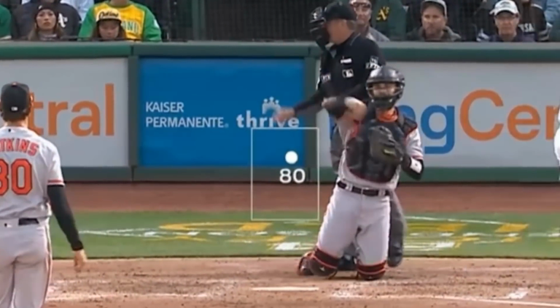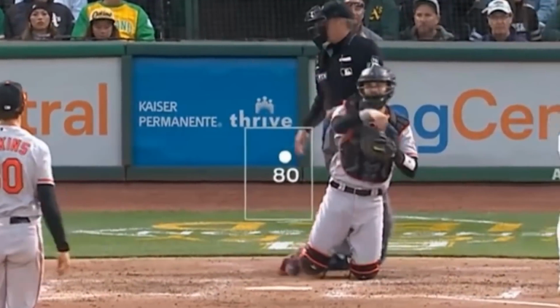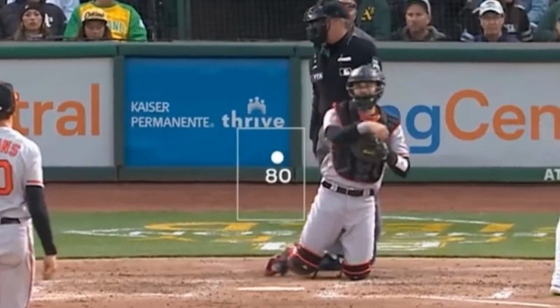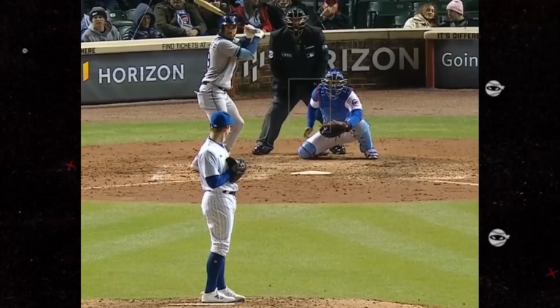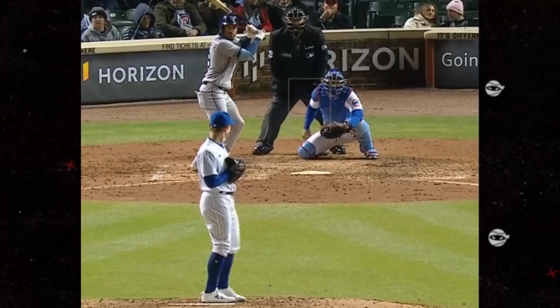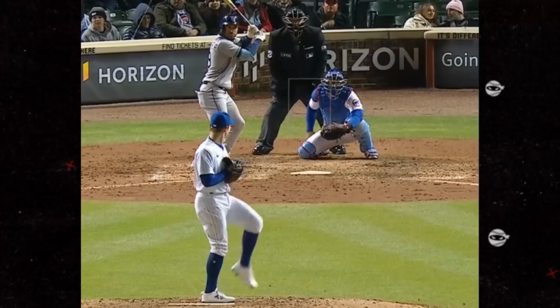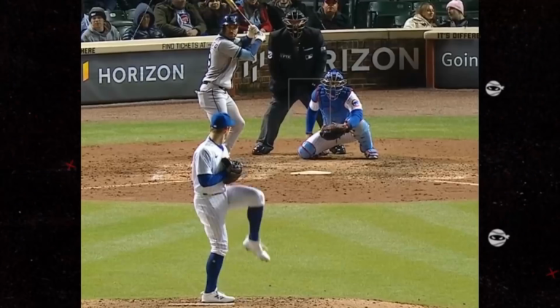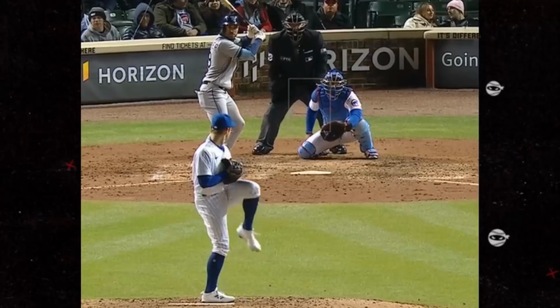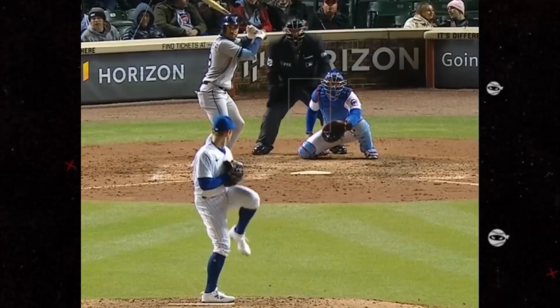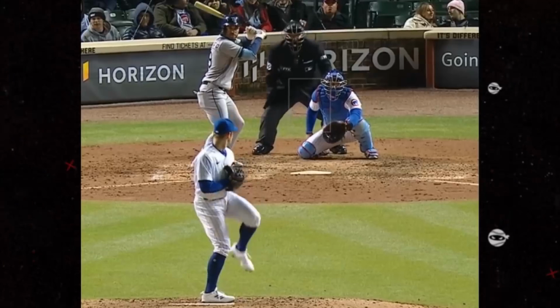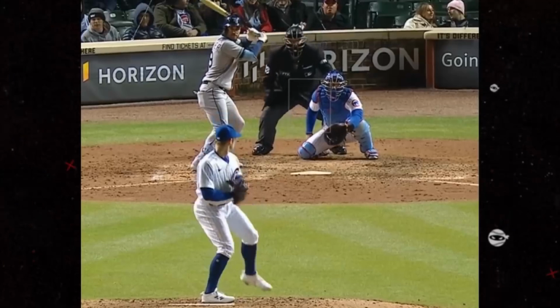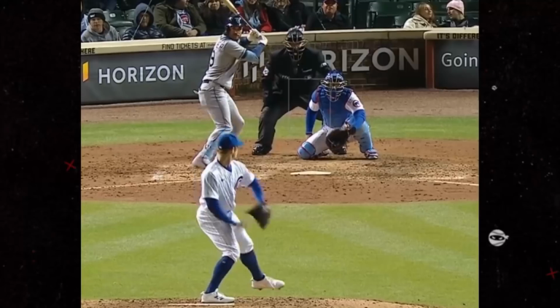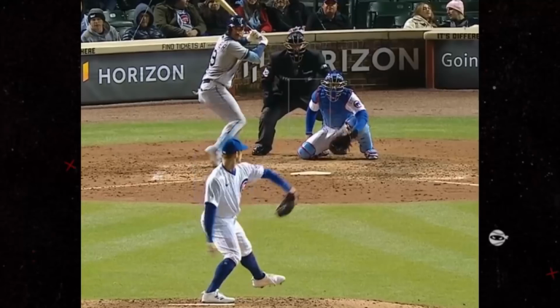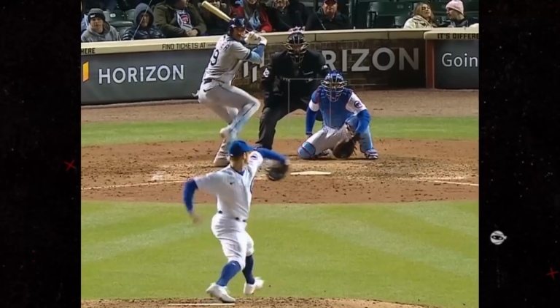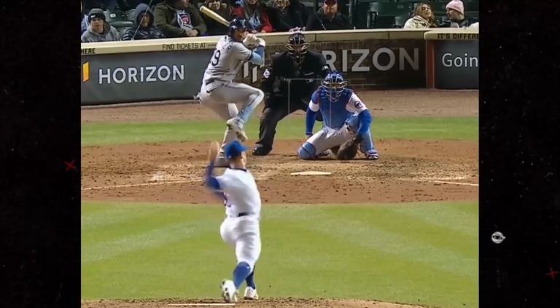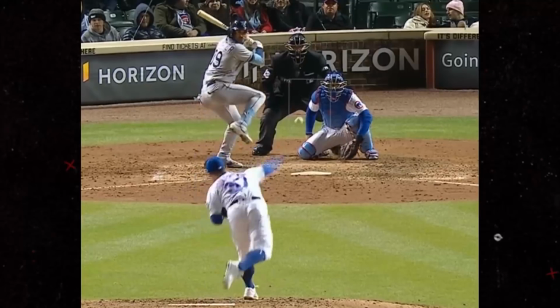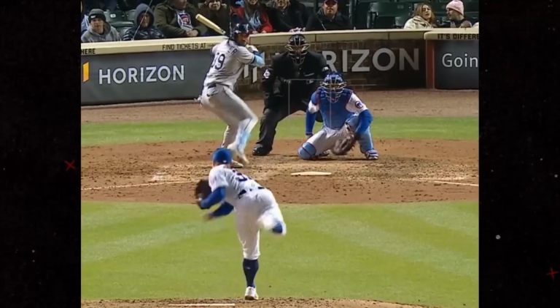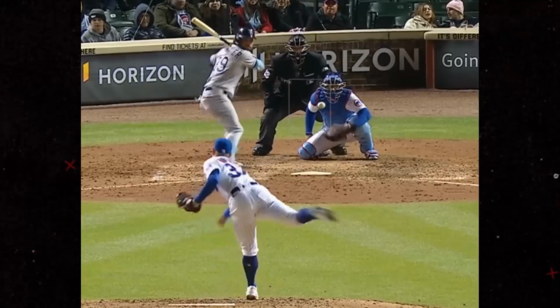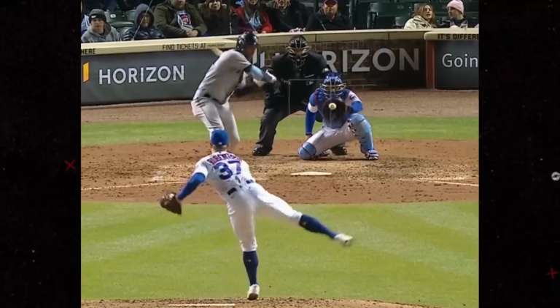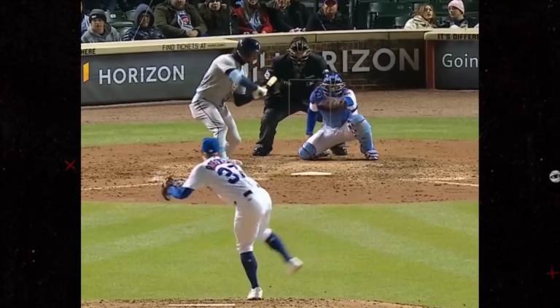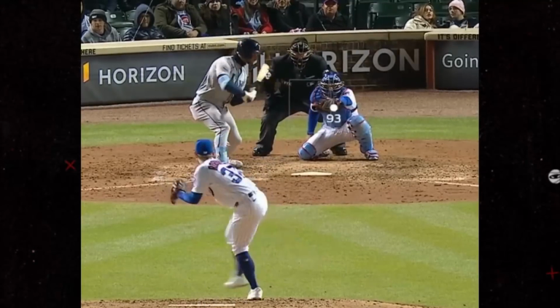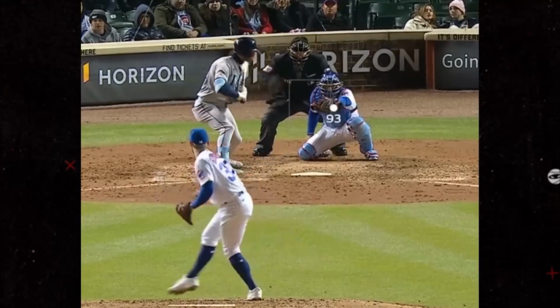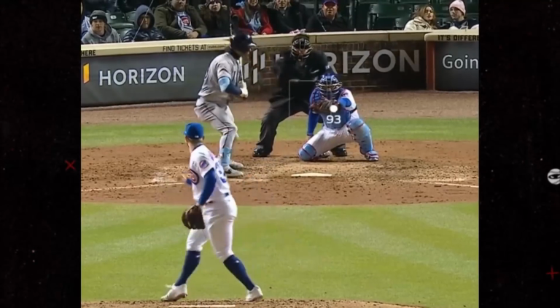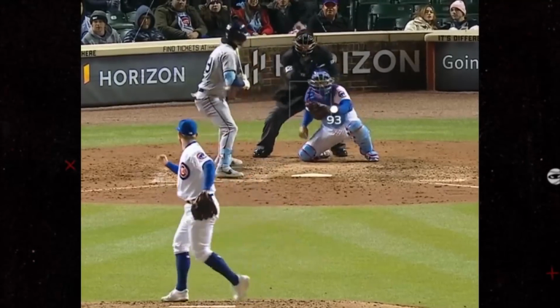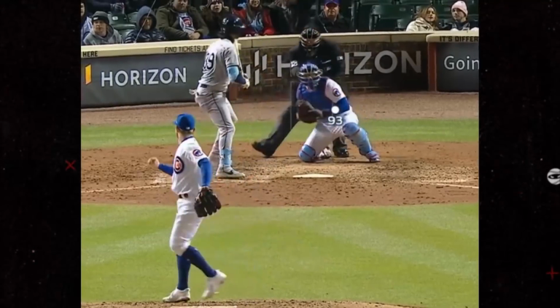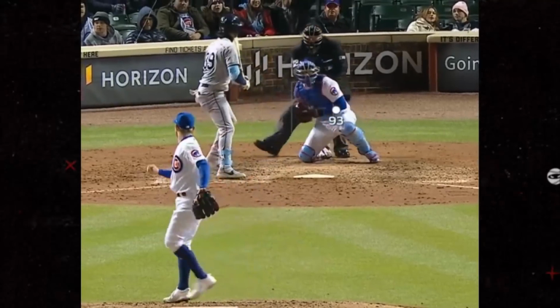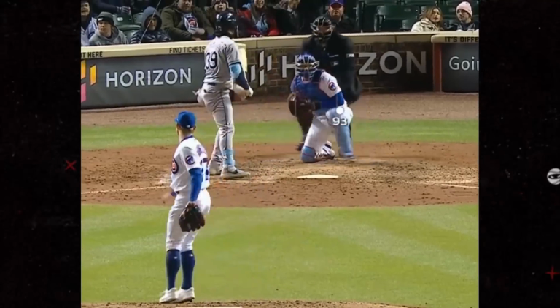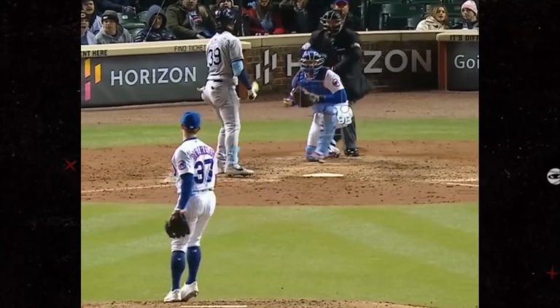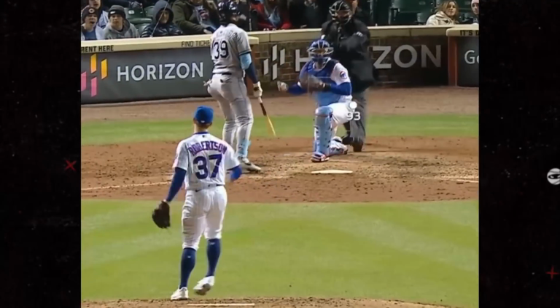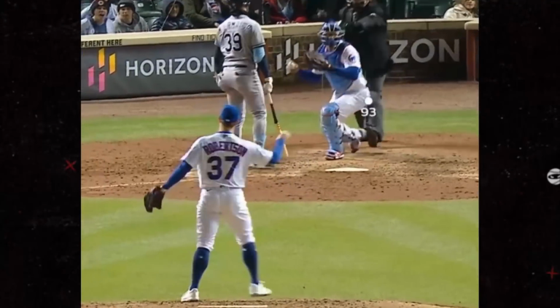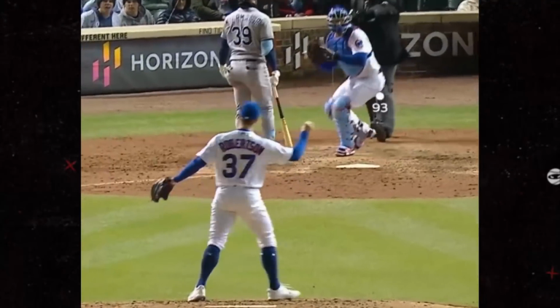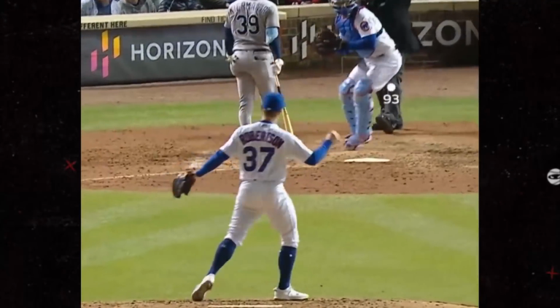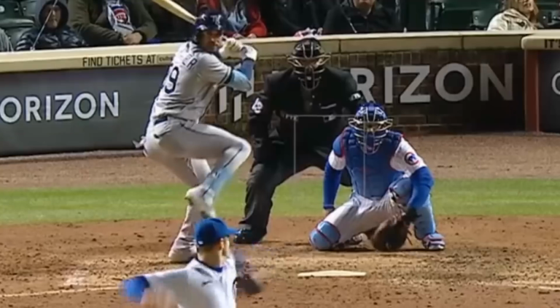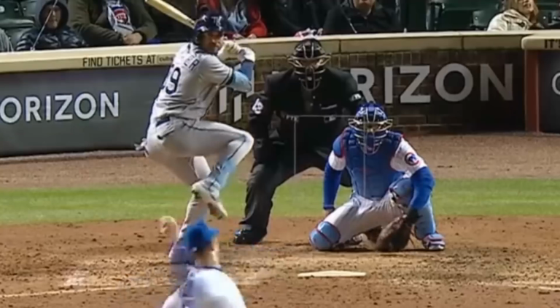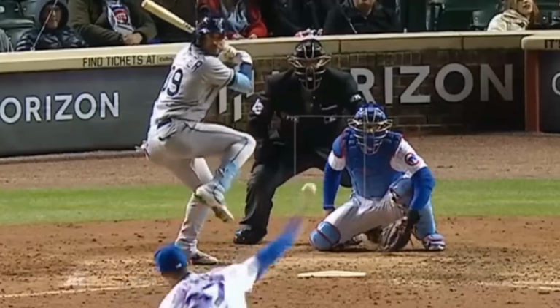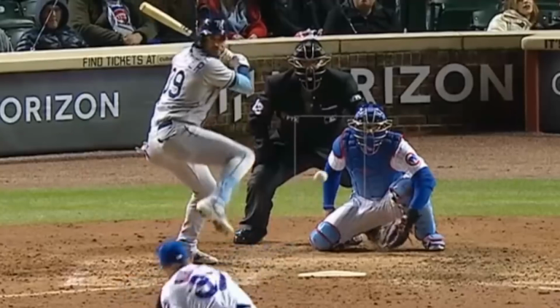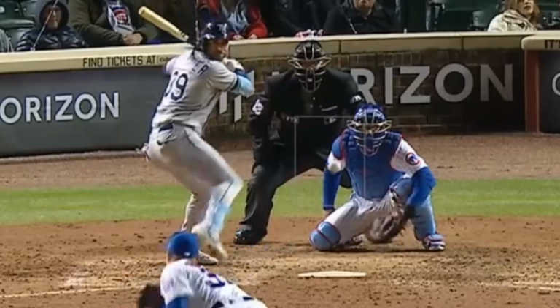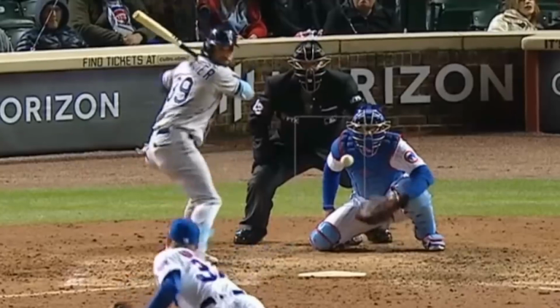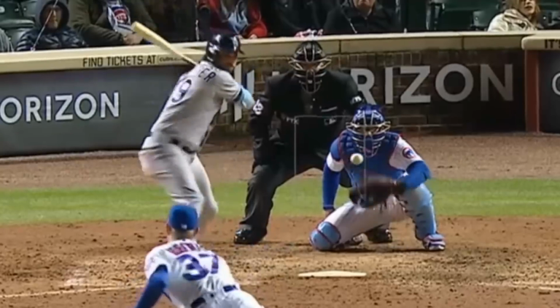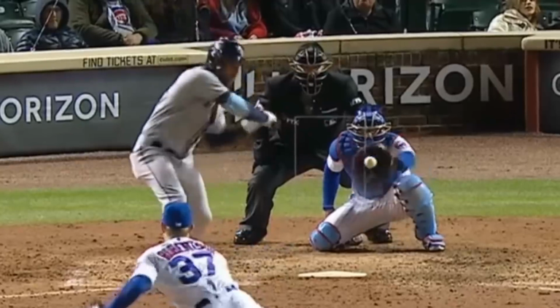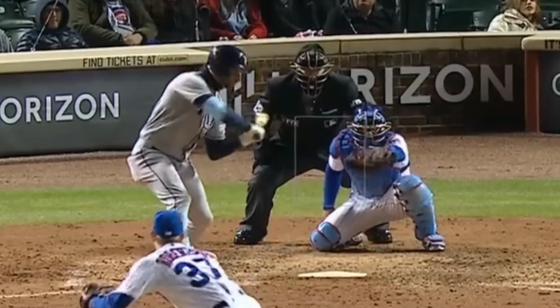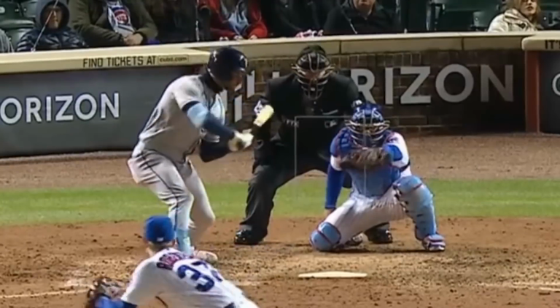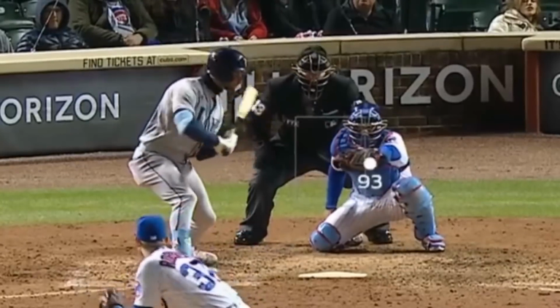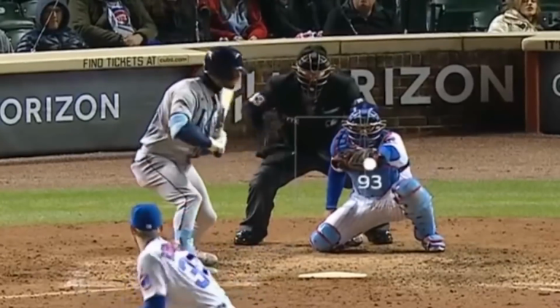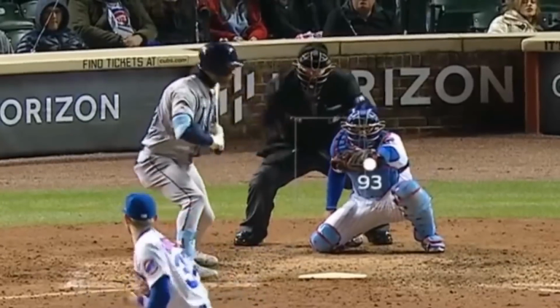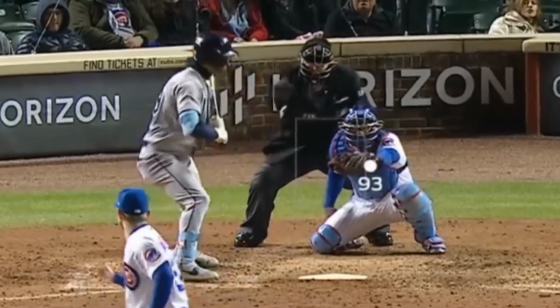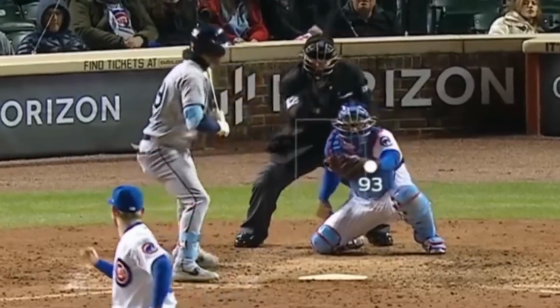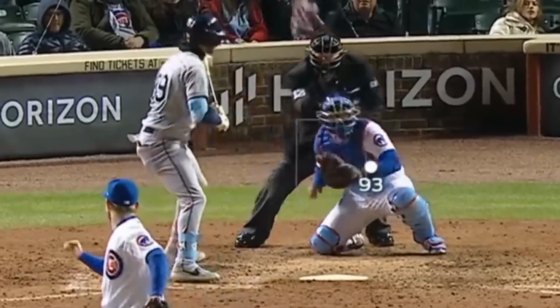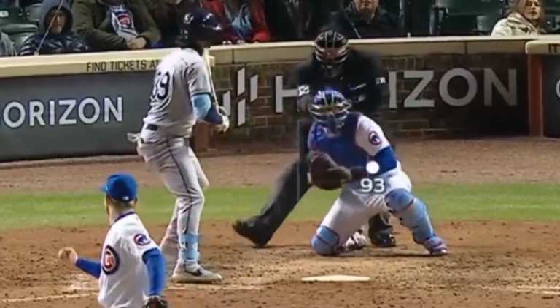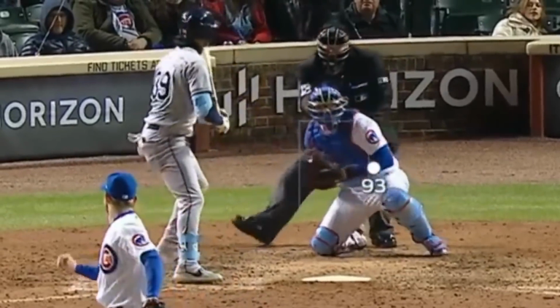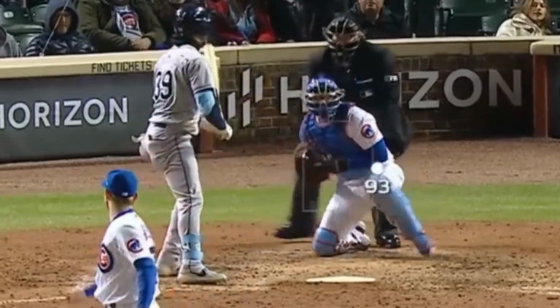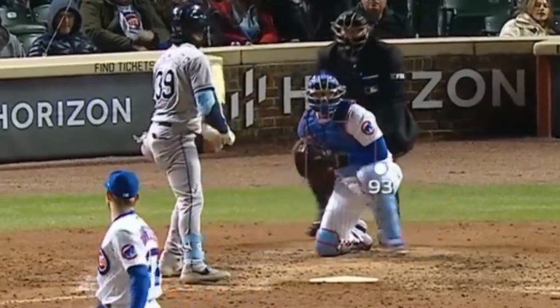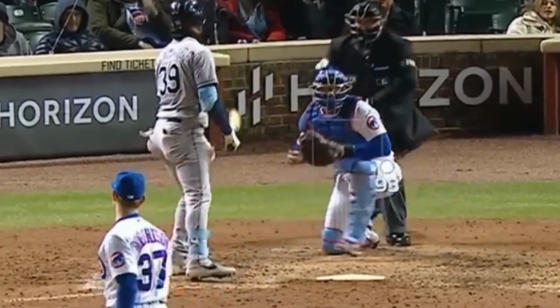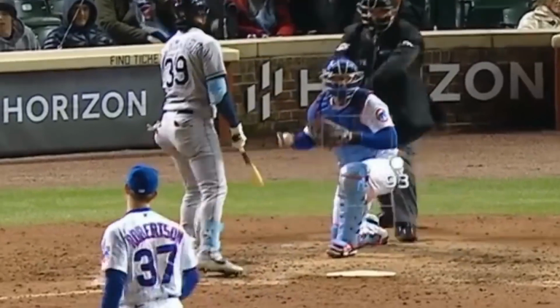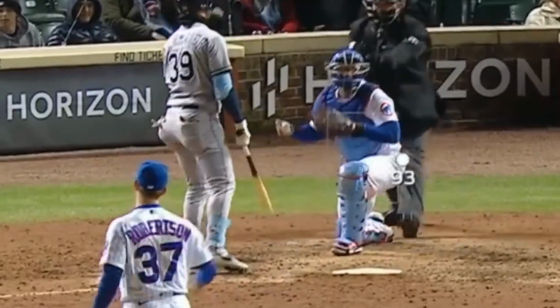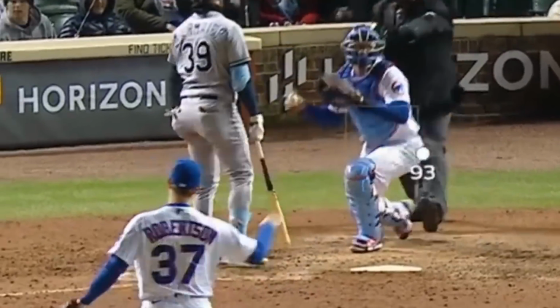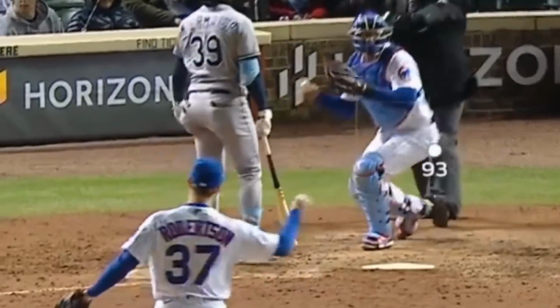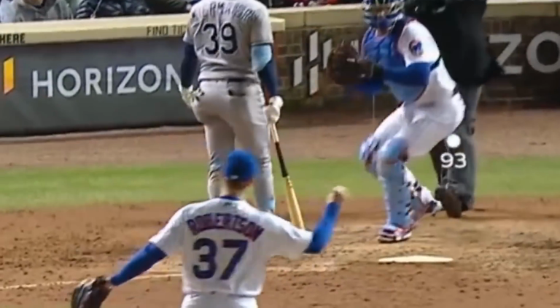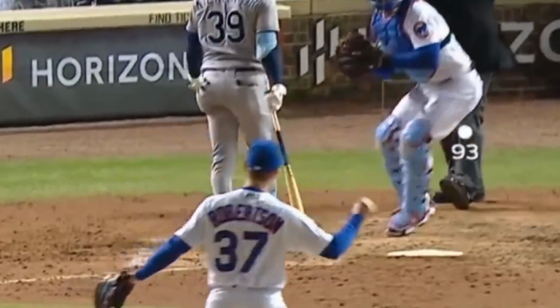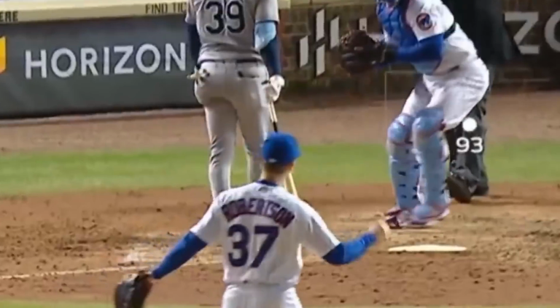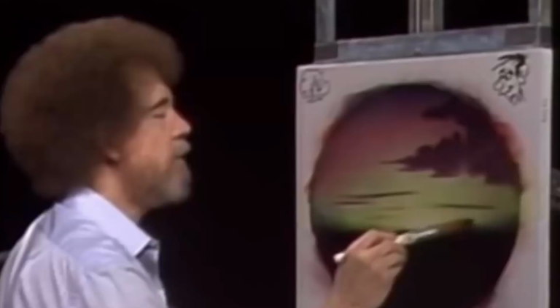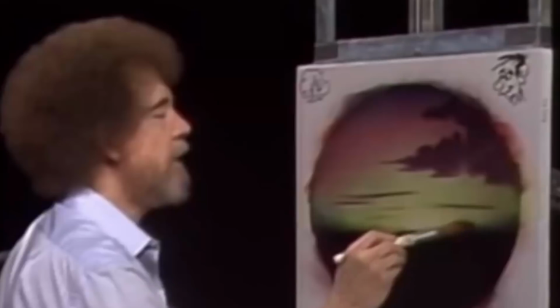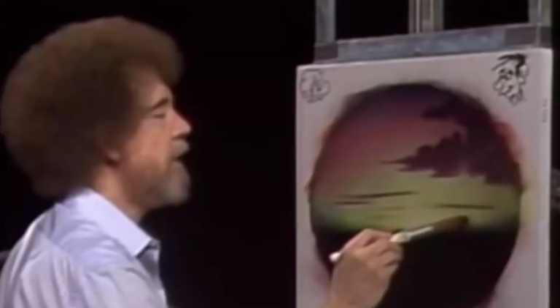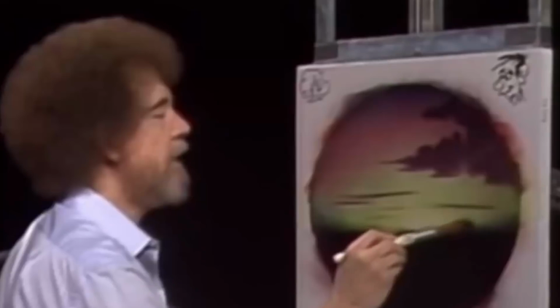David Robertson threw this beautiful backdoor cutter. Look at that — just barely catching the zone. Paint.